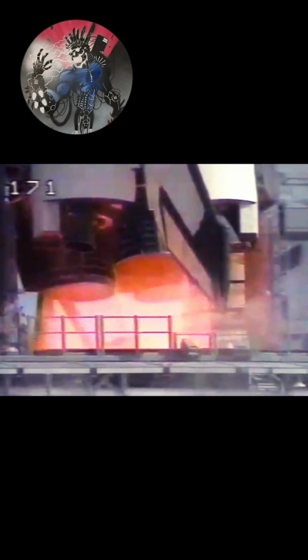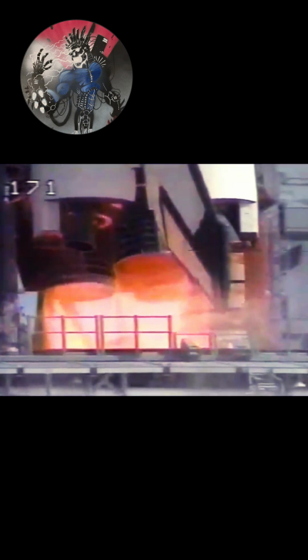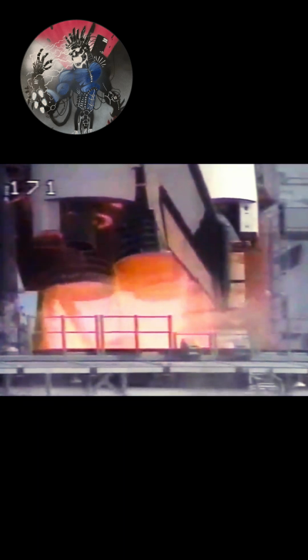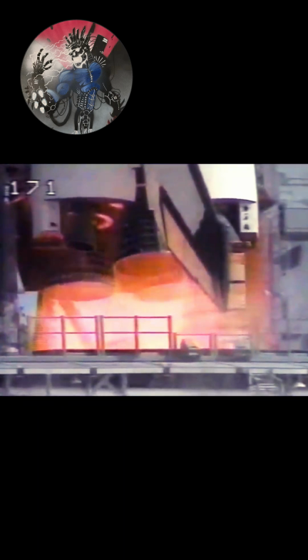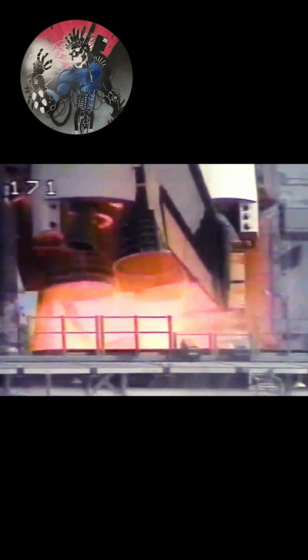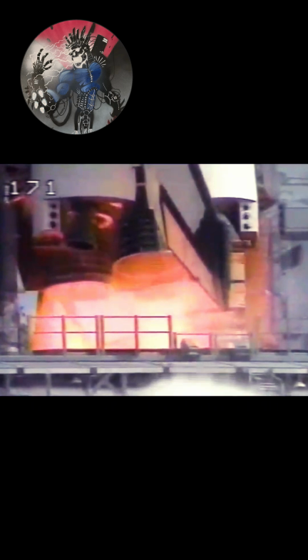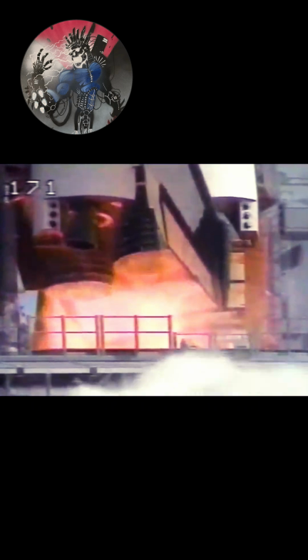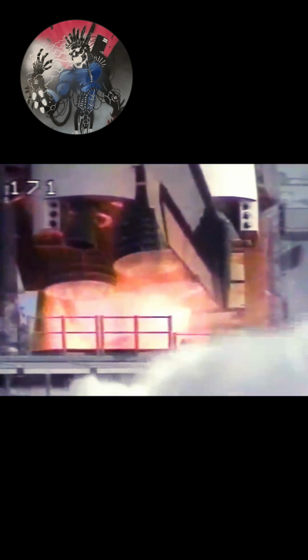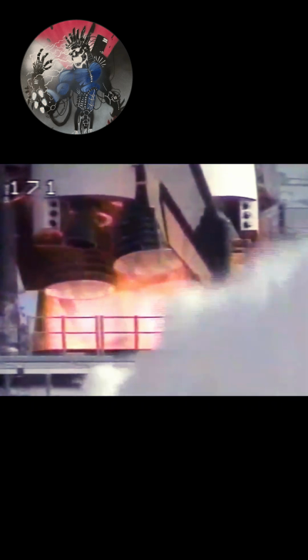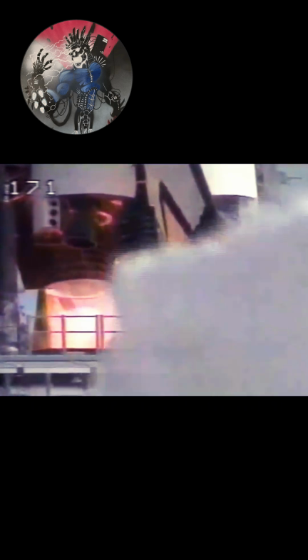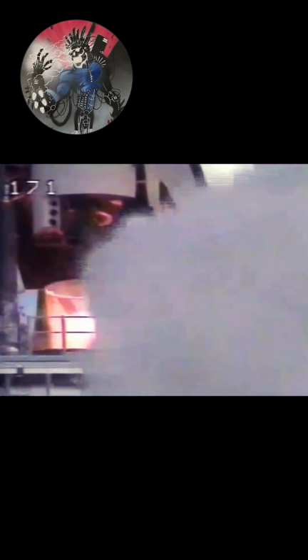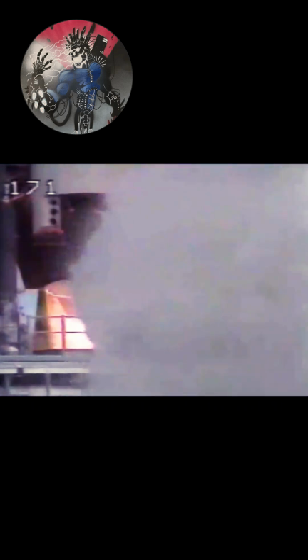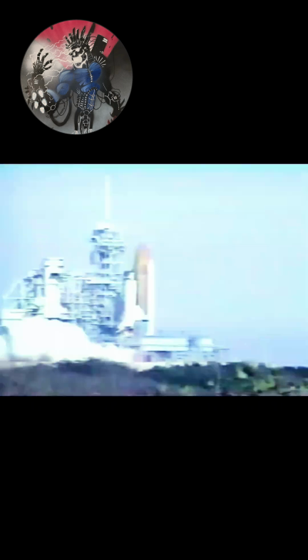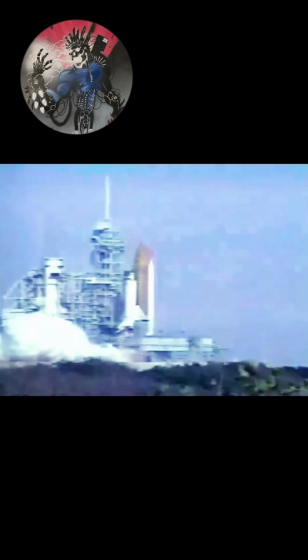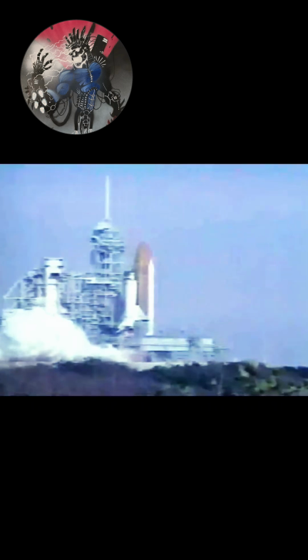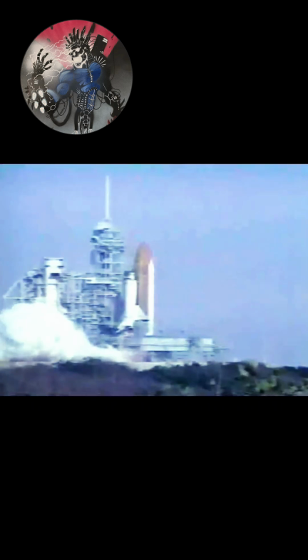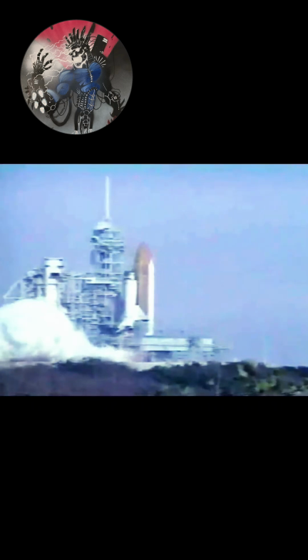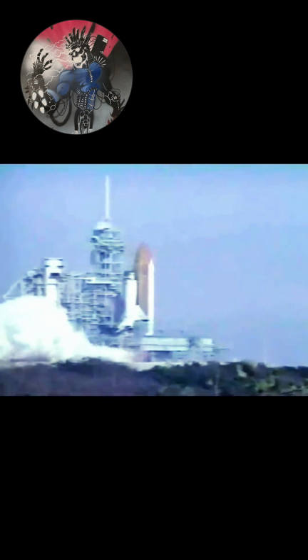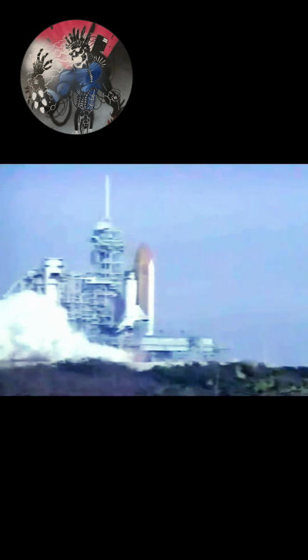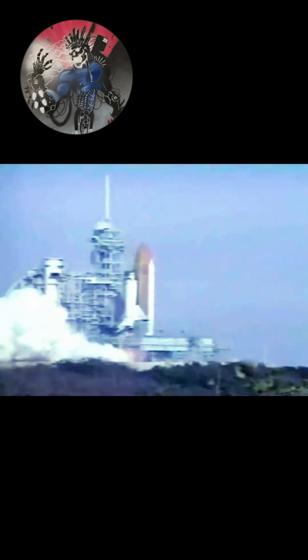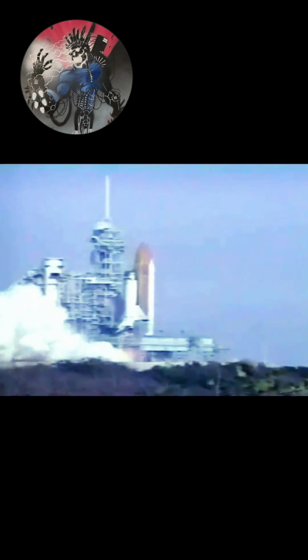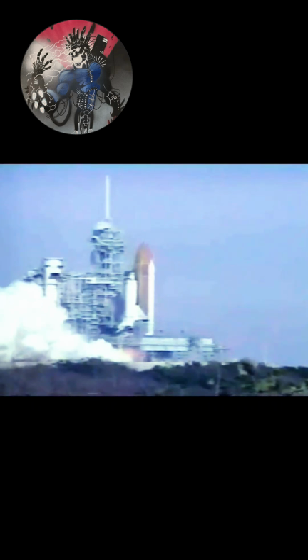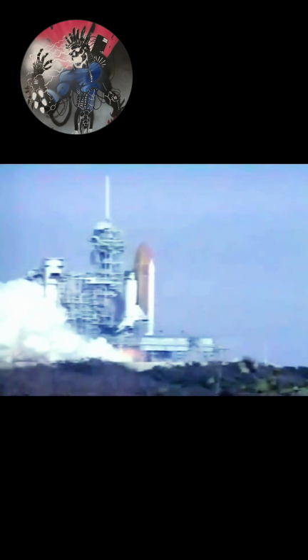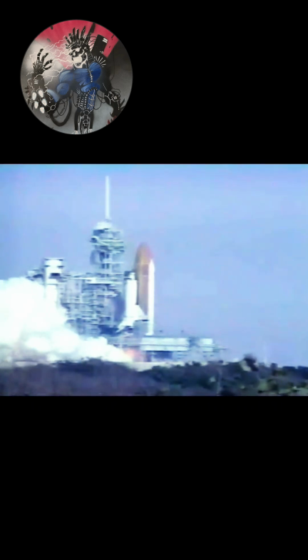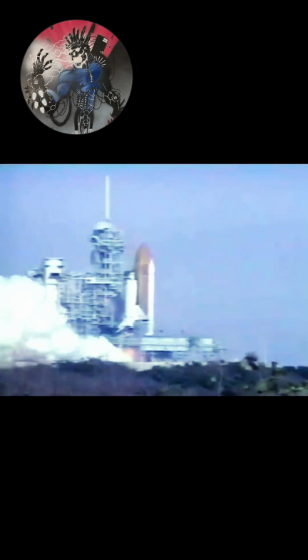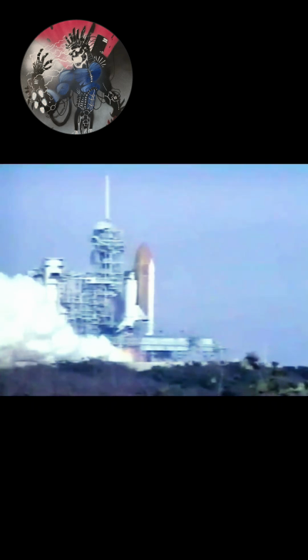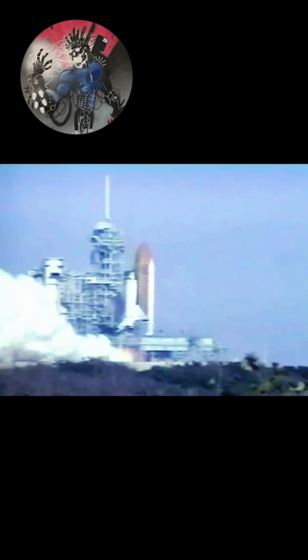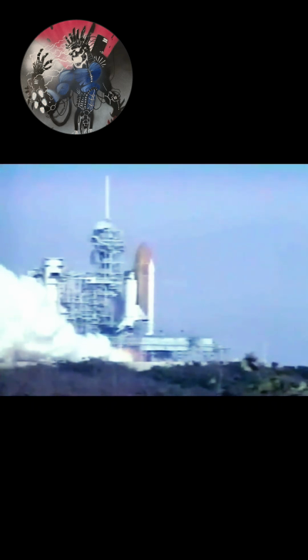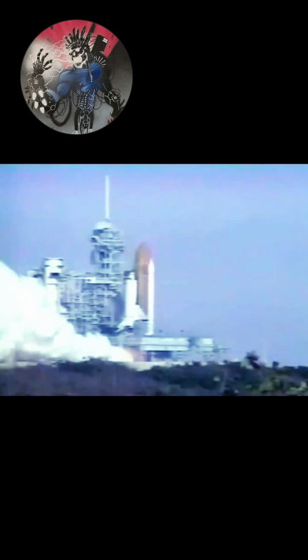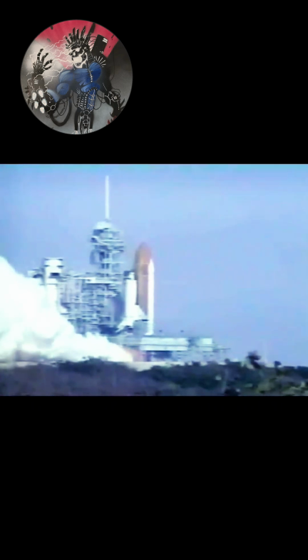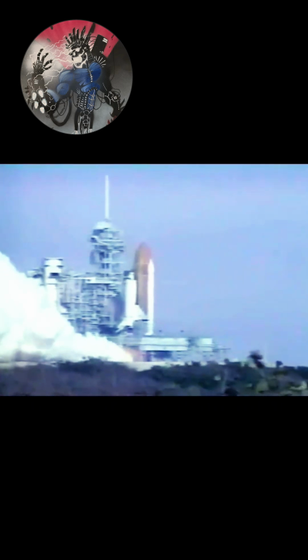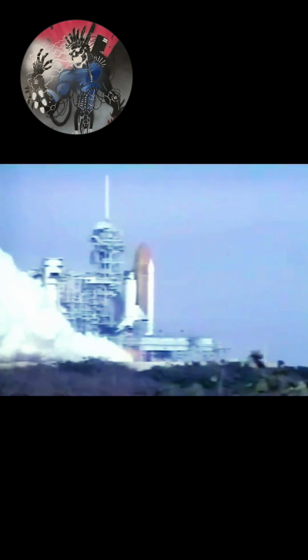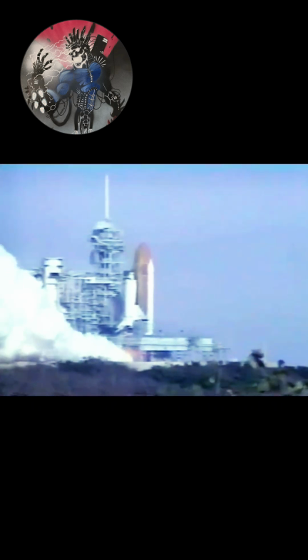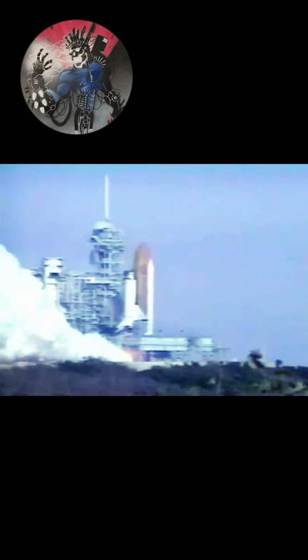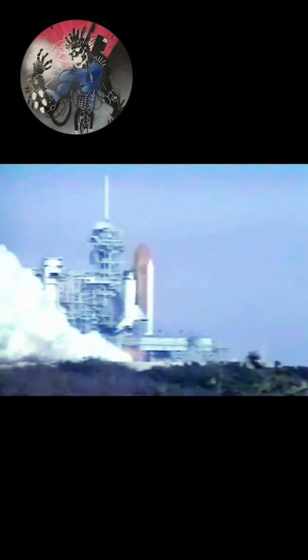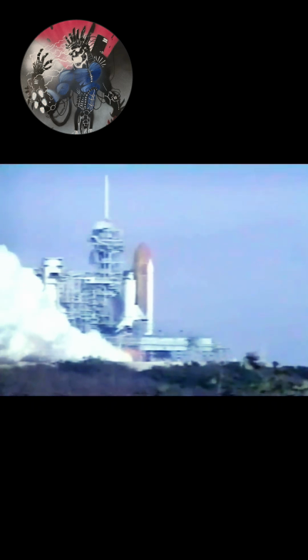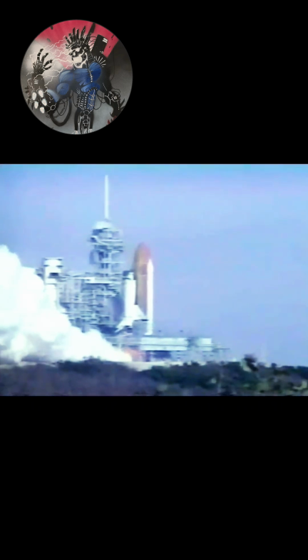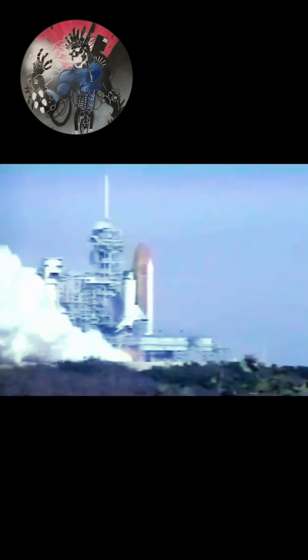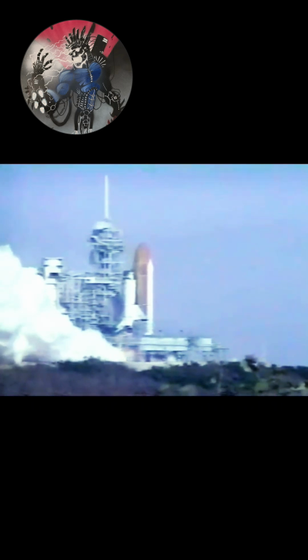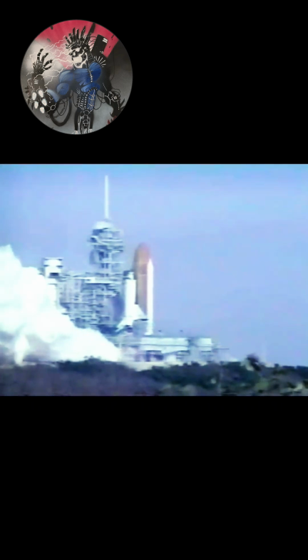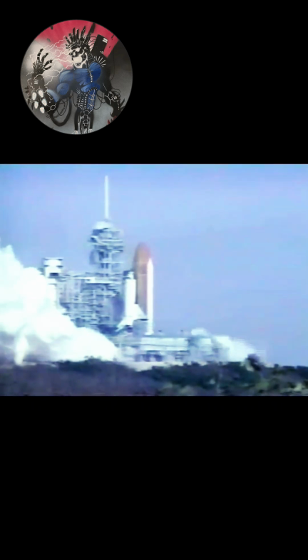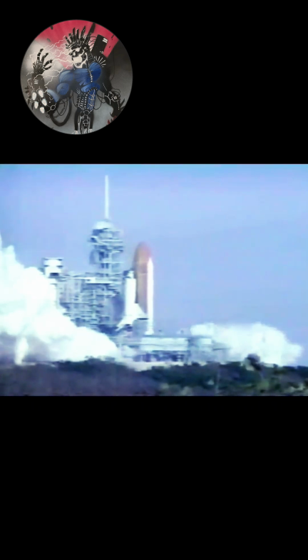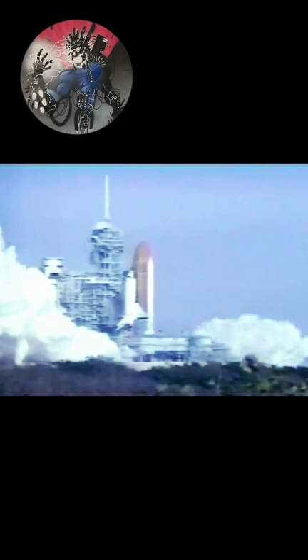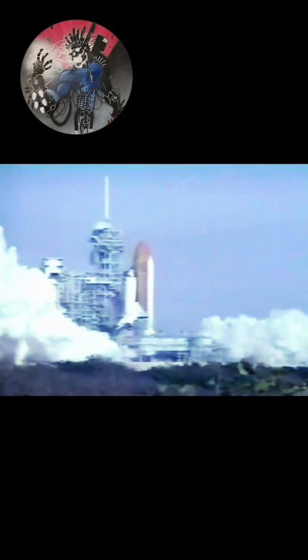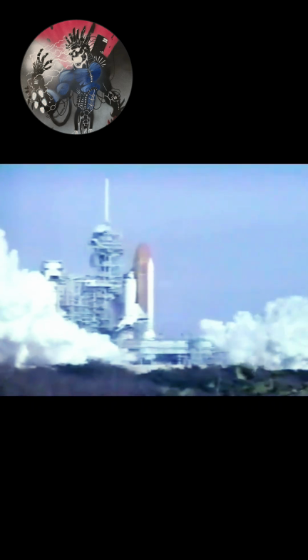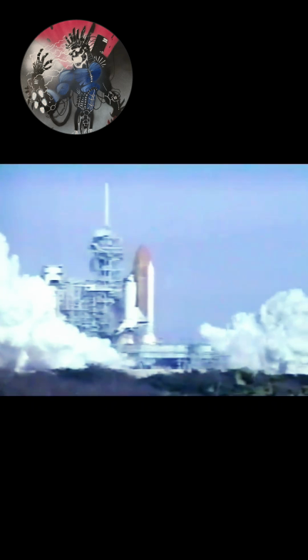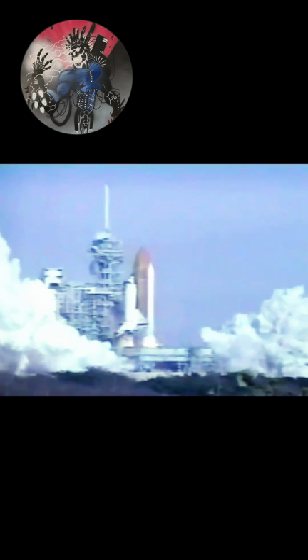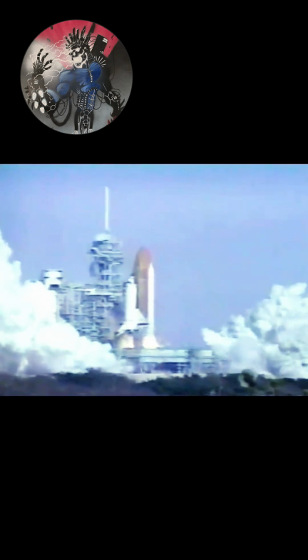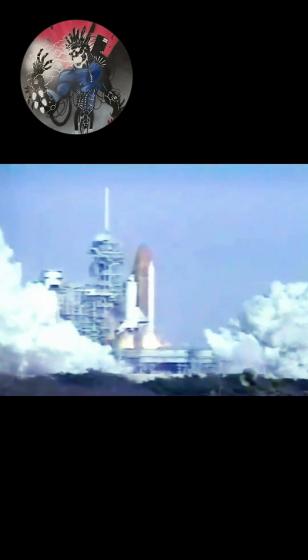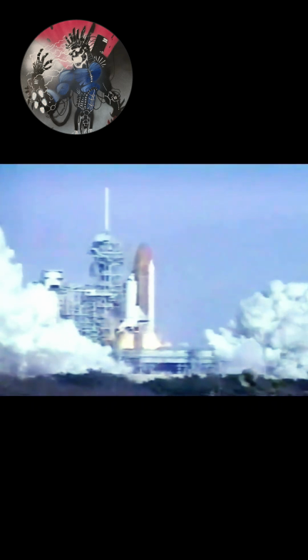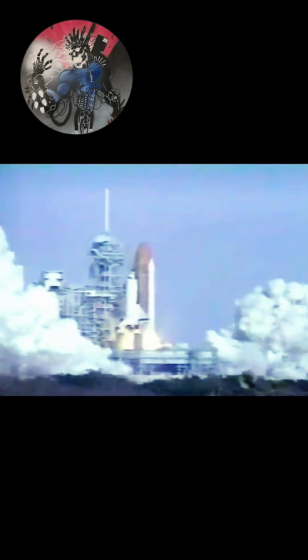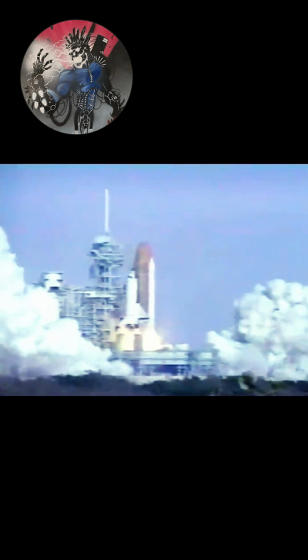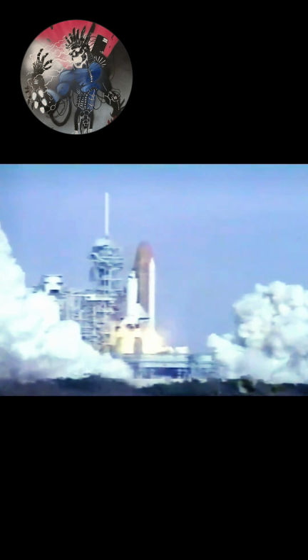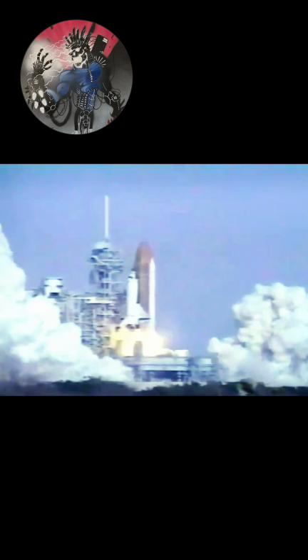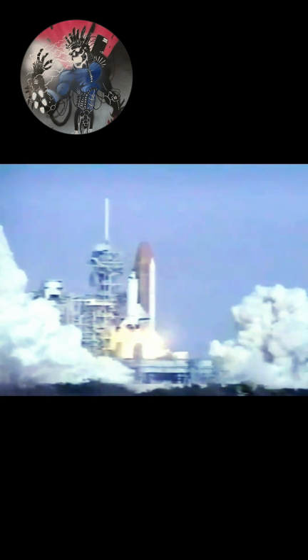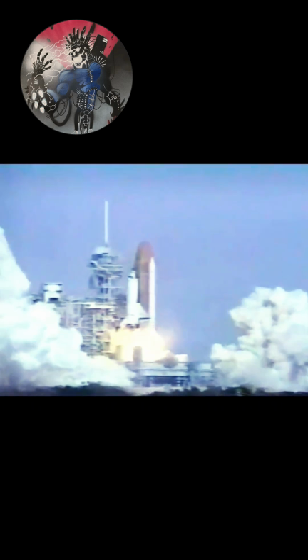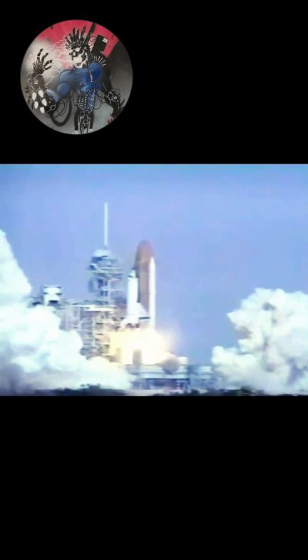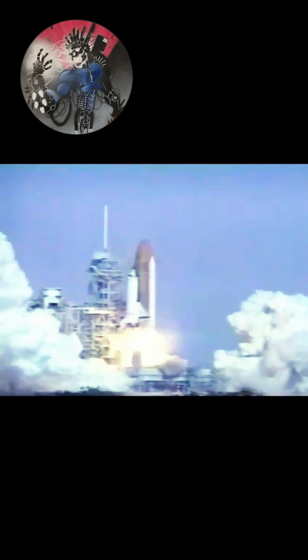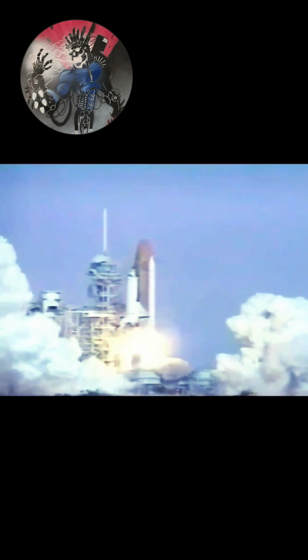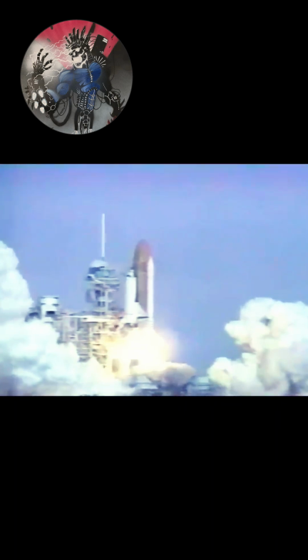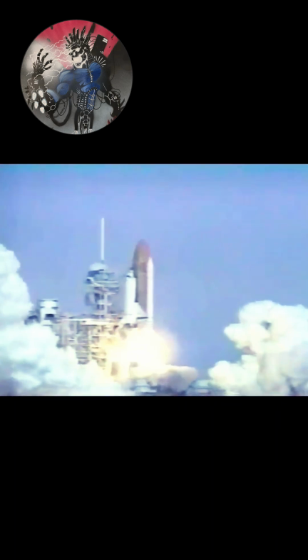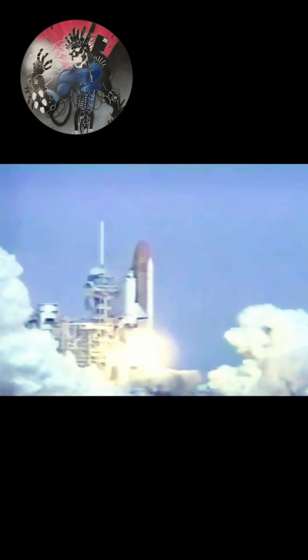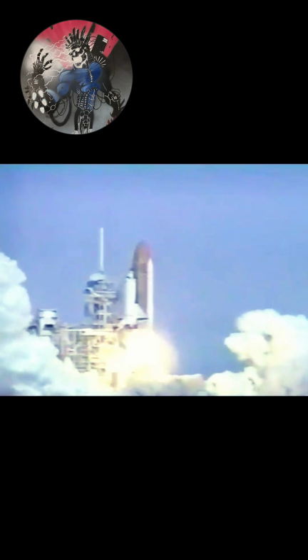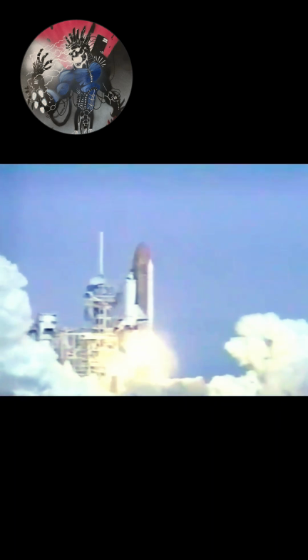4, 3, 2, 1, and liftoff. Liftoff of the space shuttle Columbia.